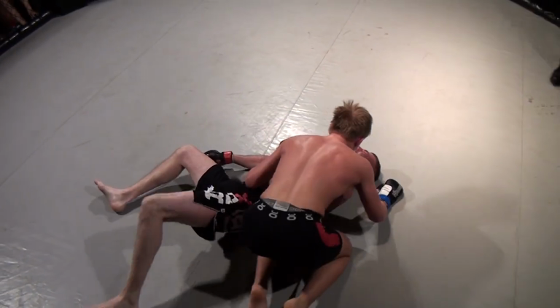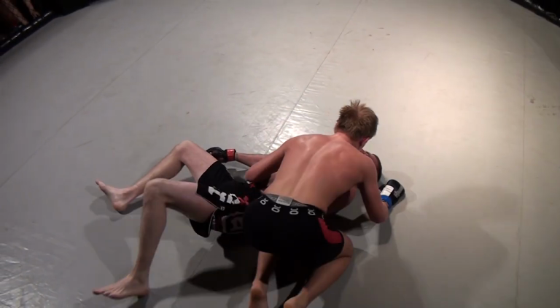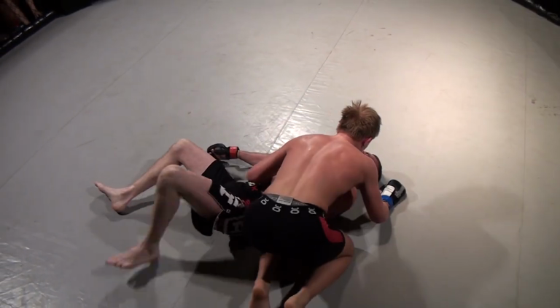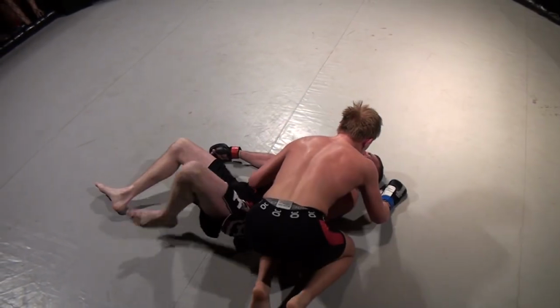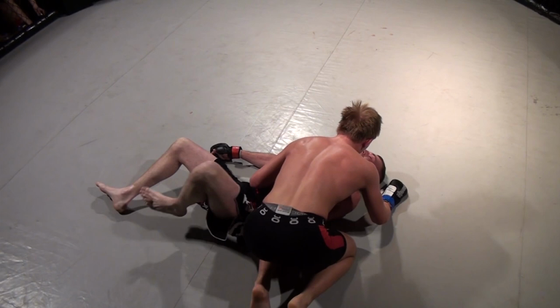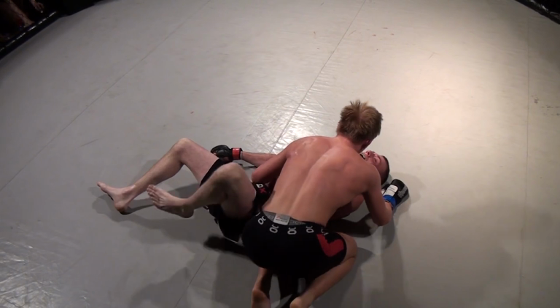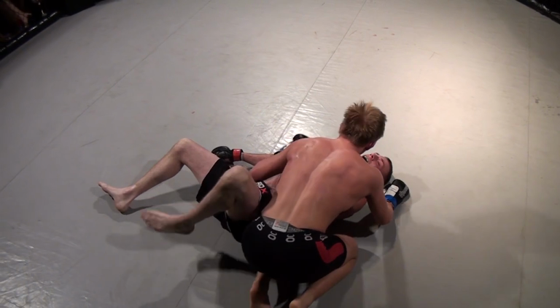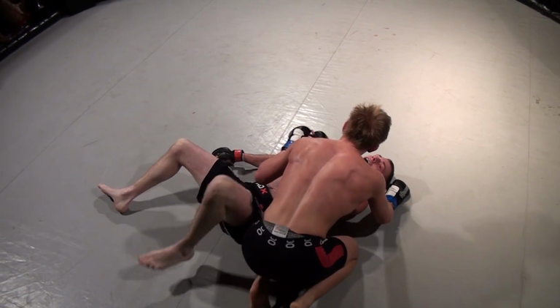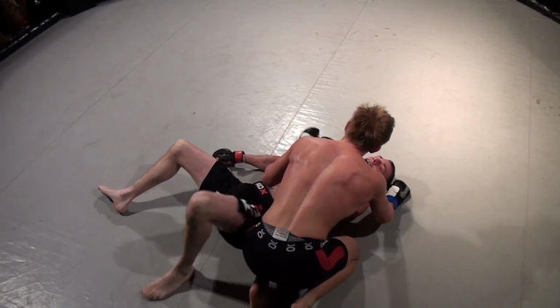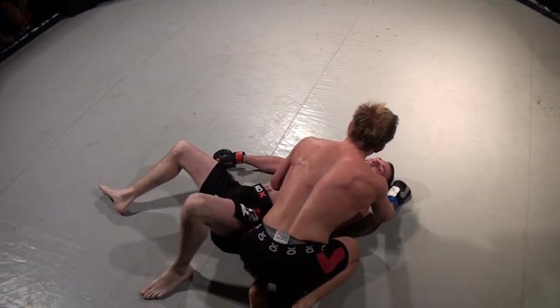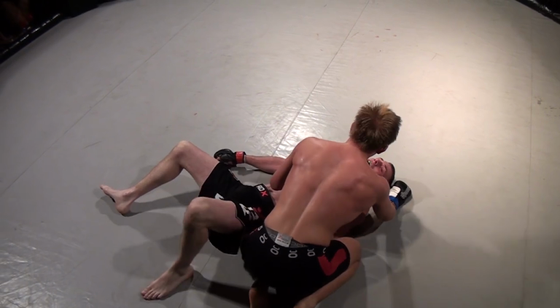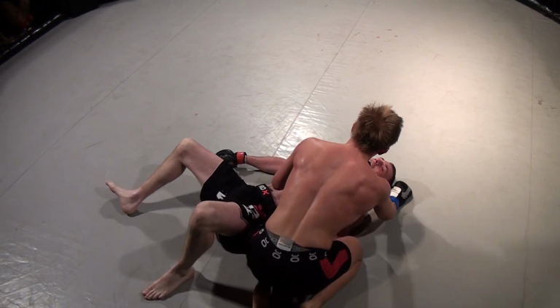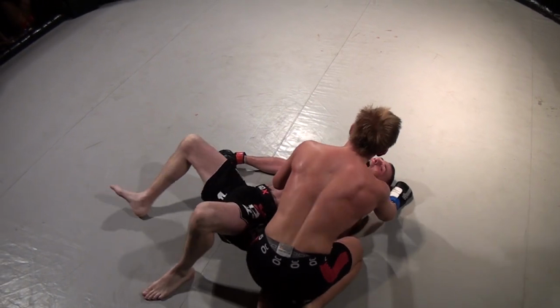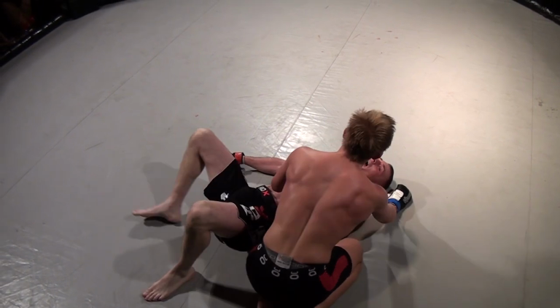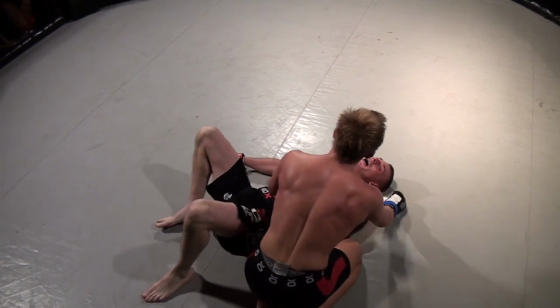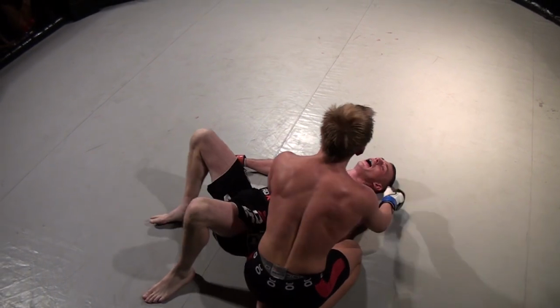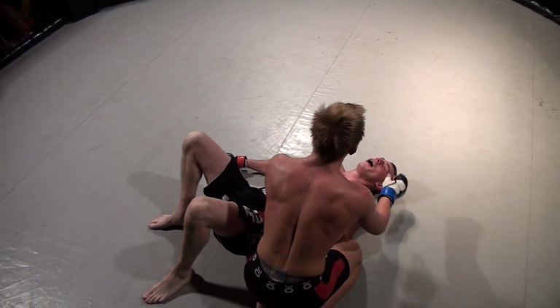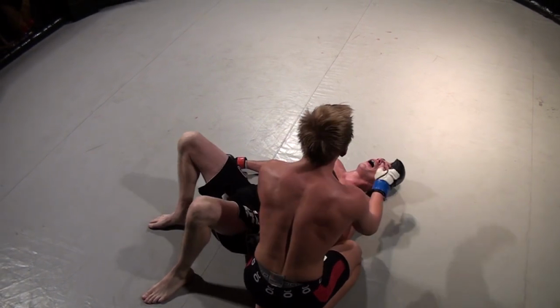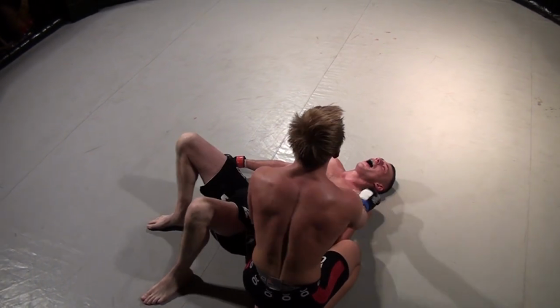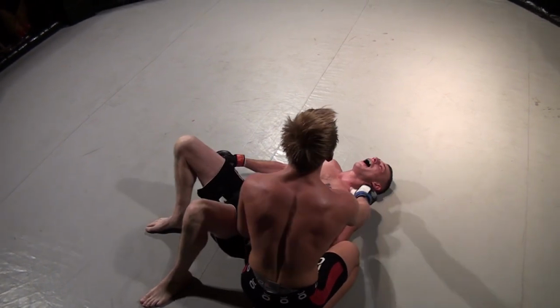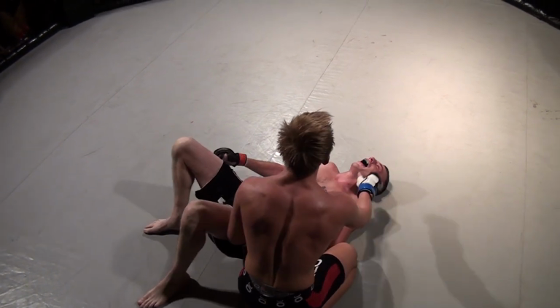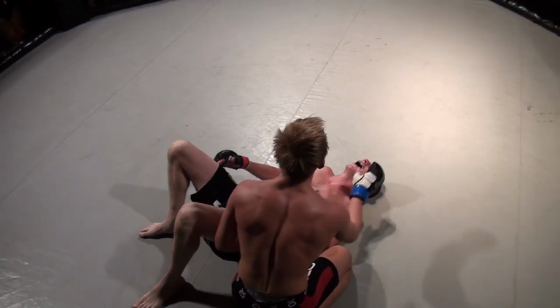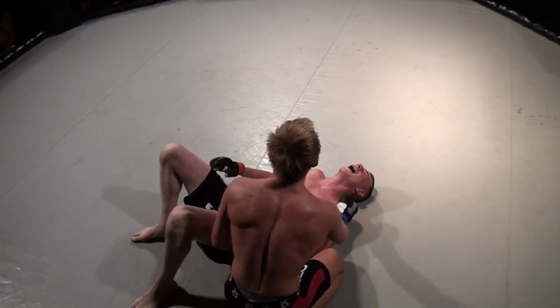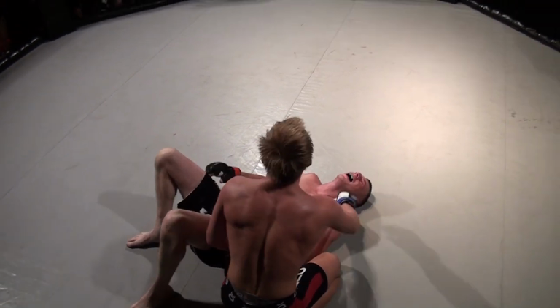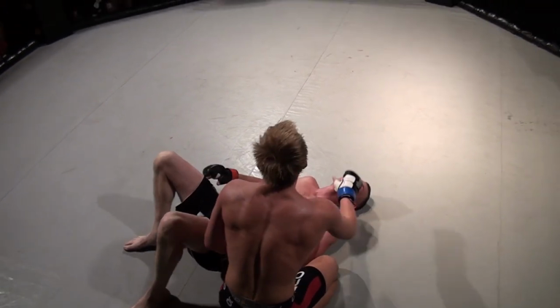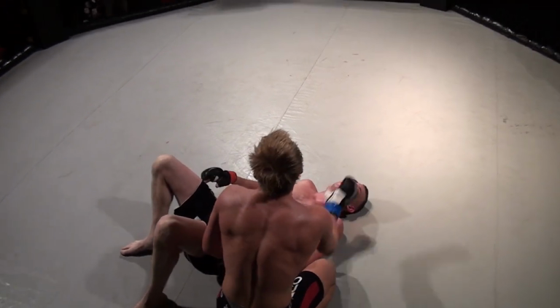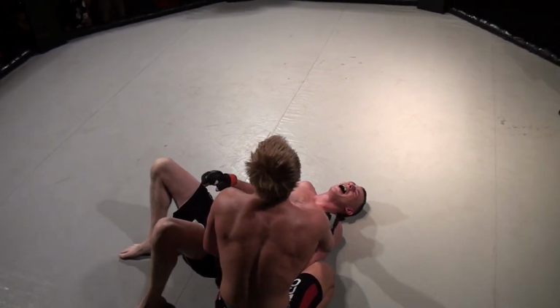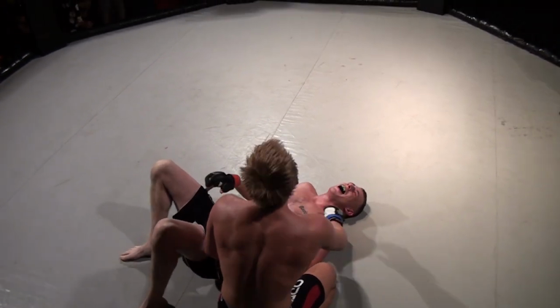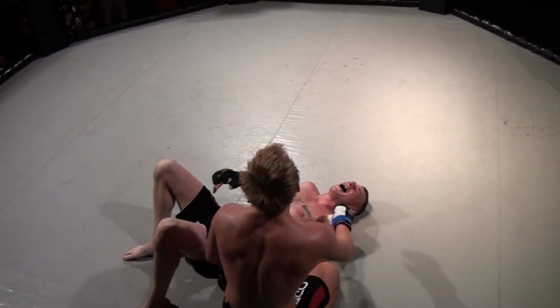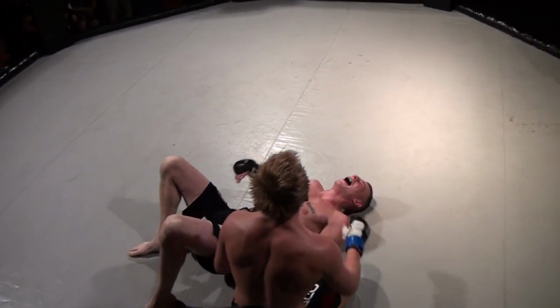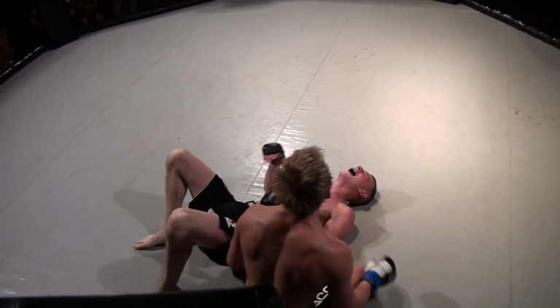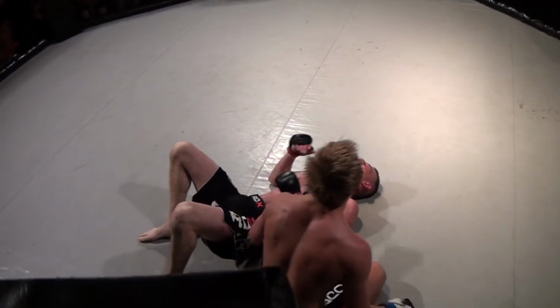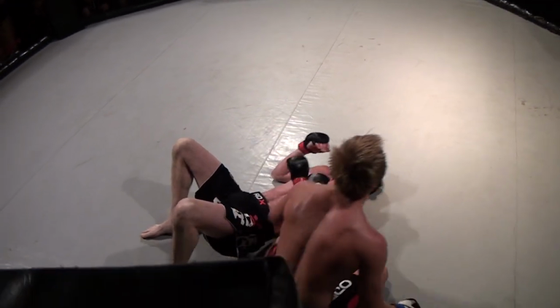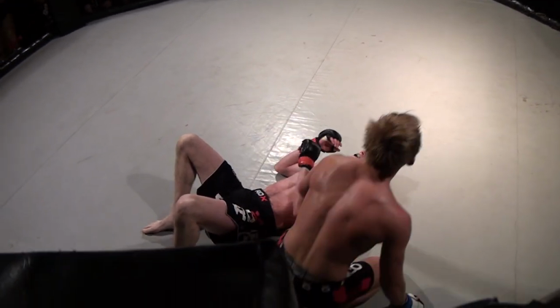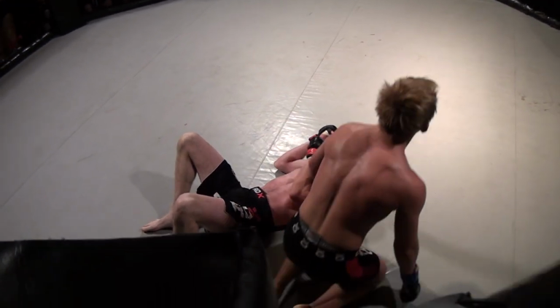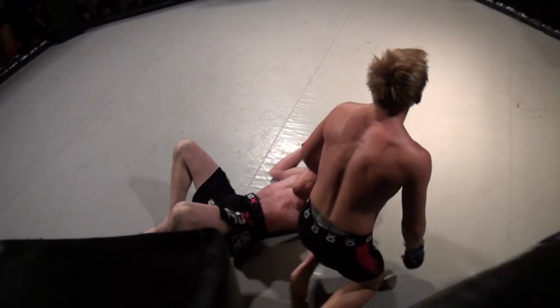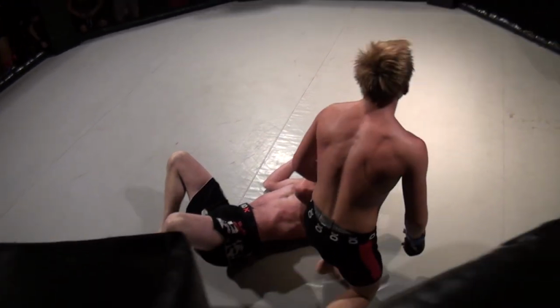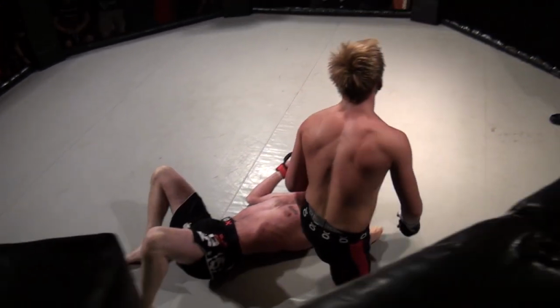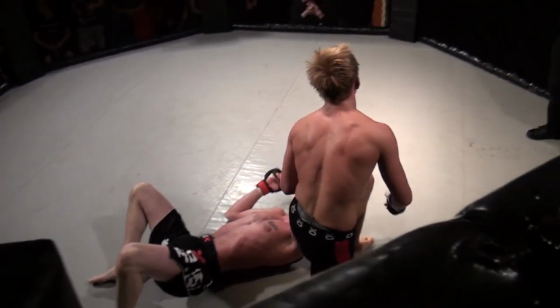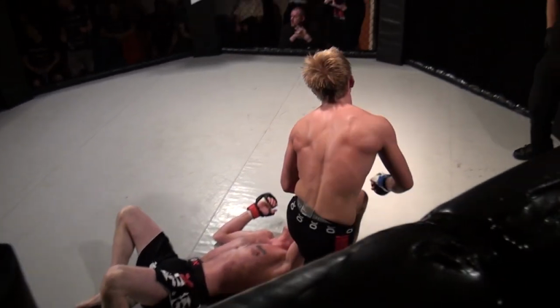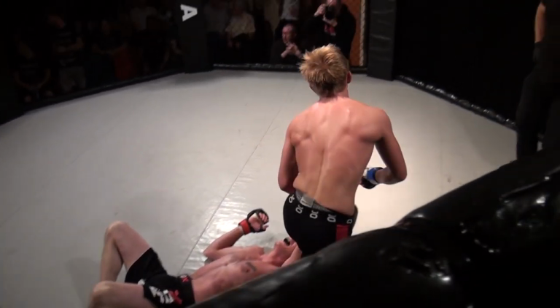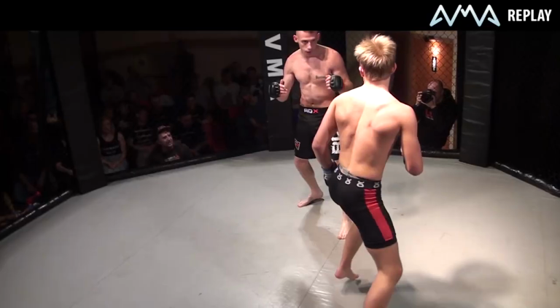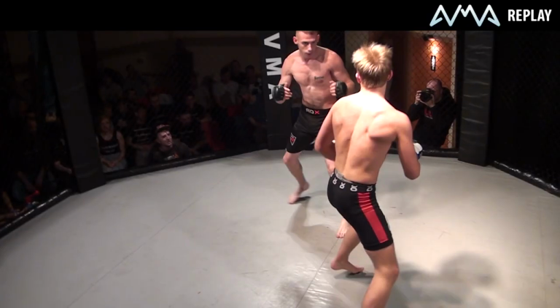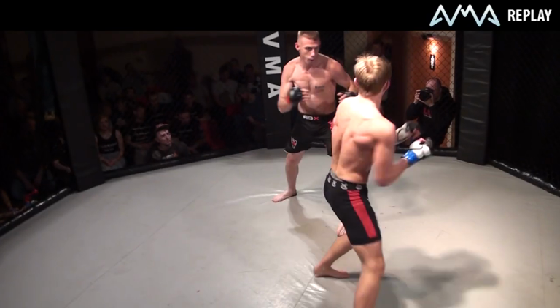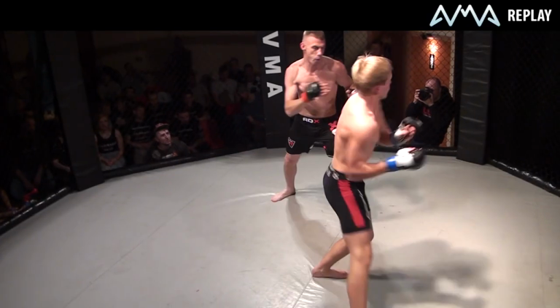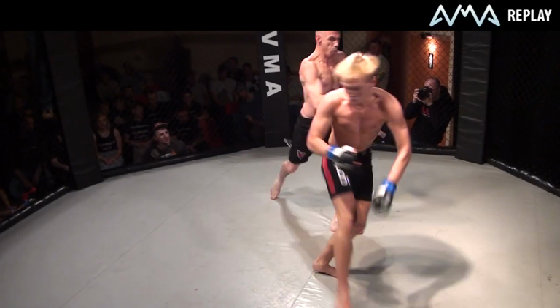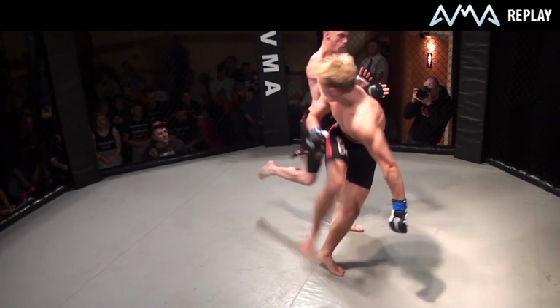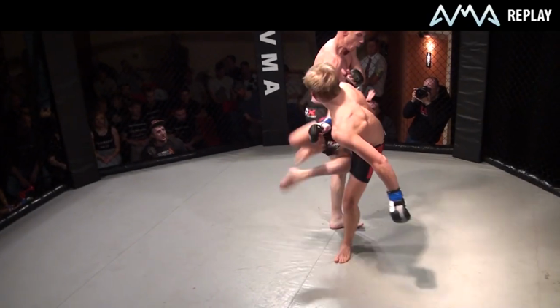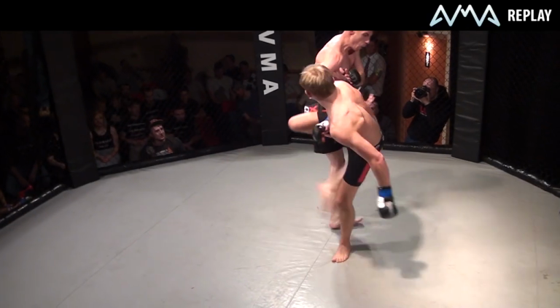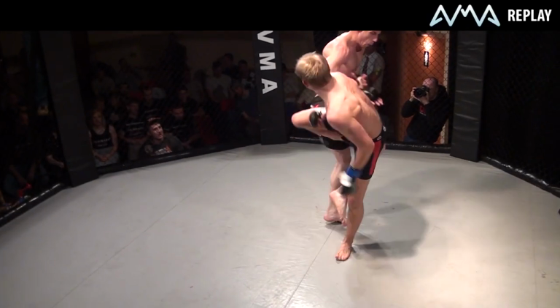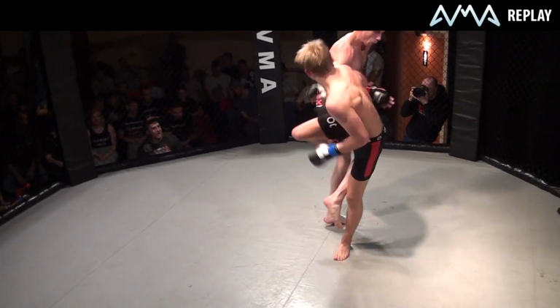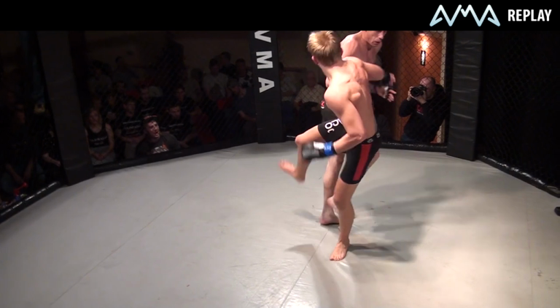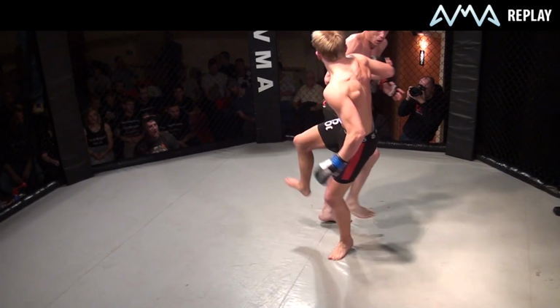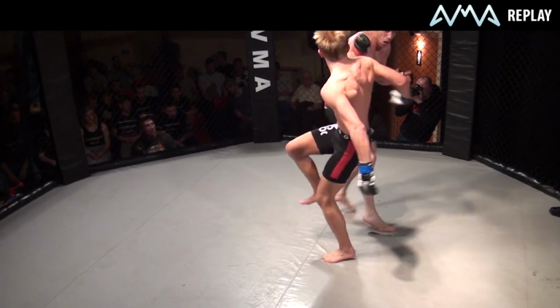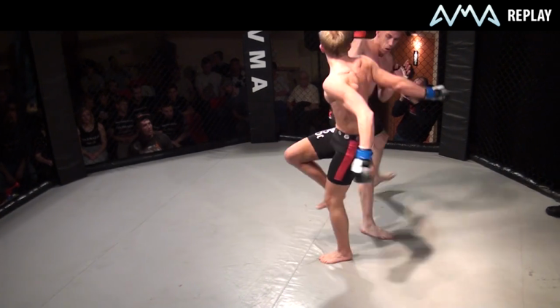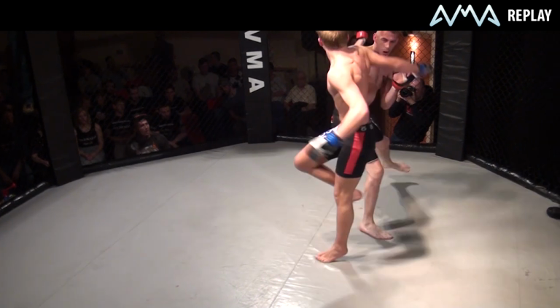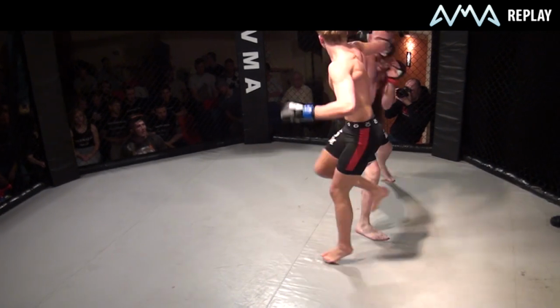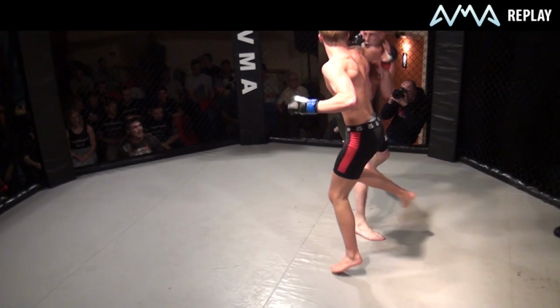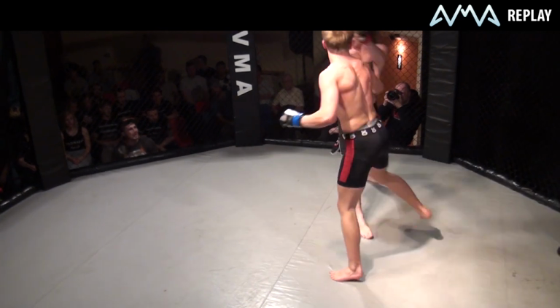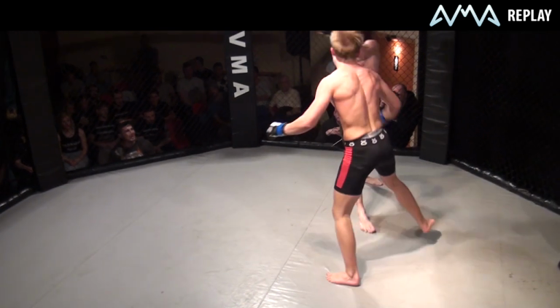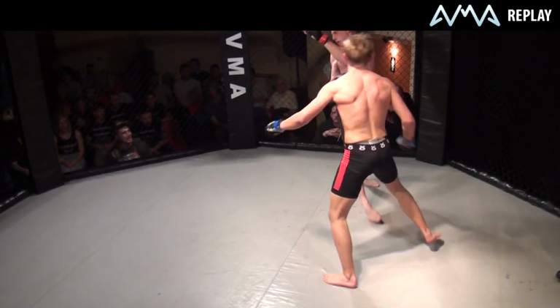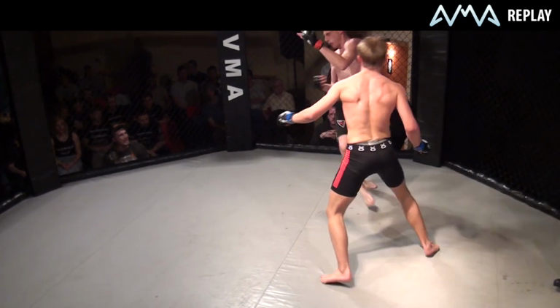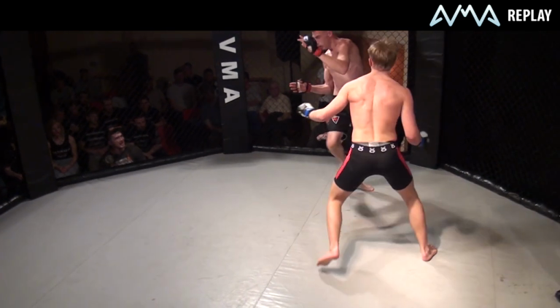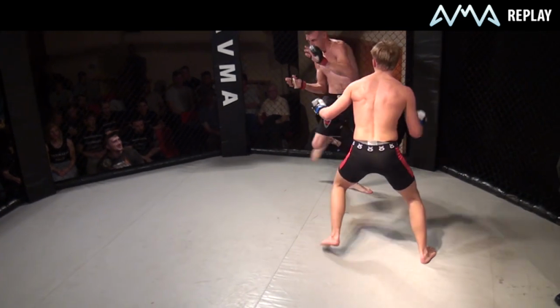Good fight from both guys there. Both really strong. Both made a really good effort there. Good fight to watch.